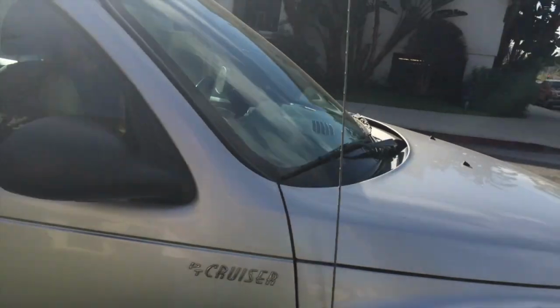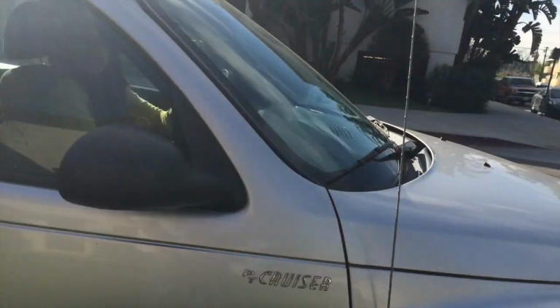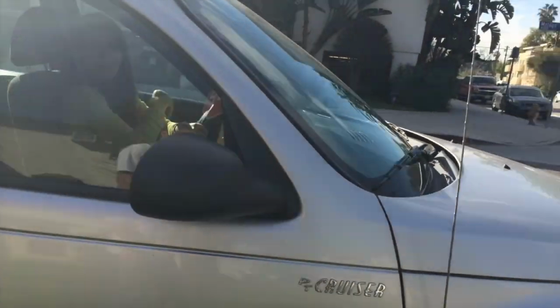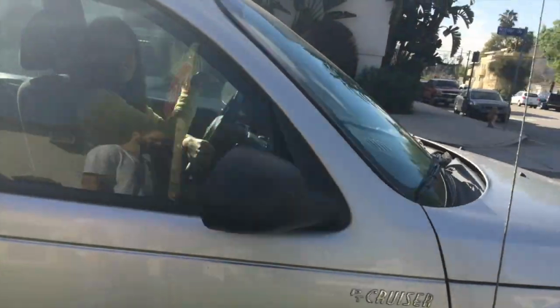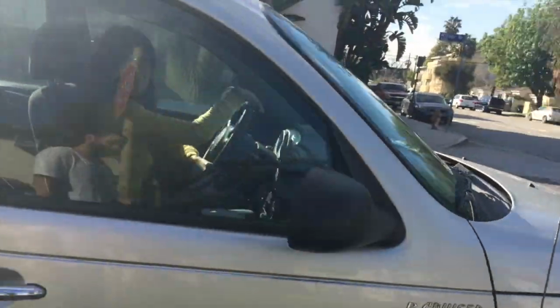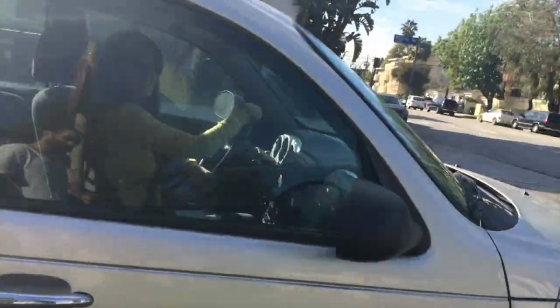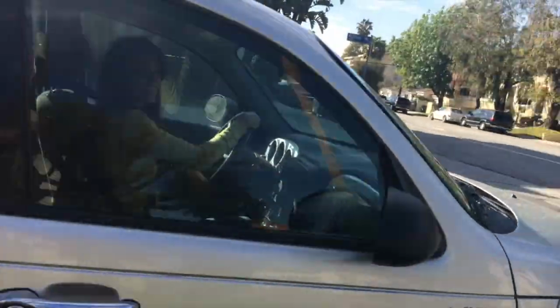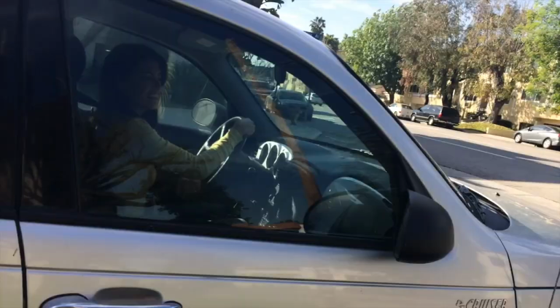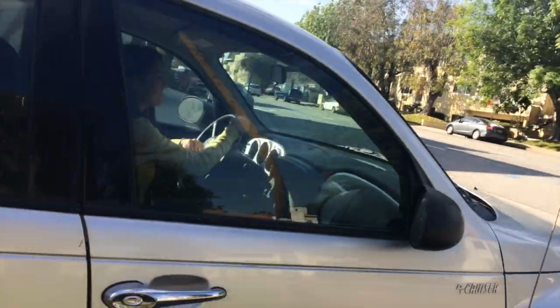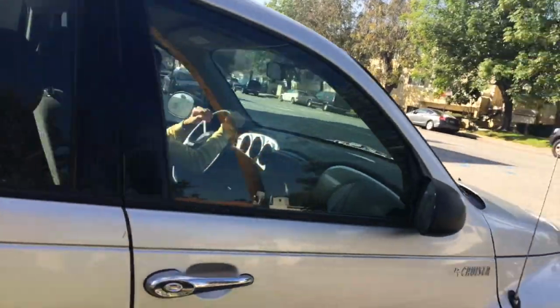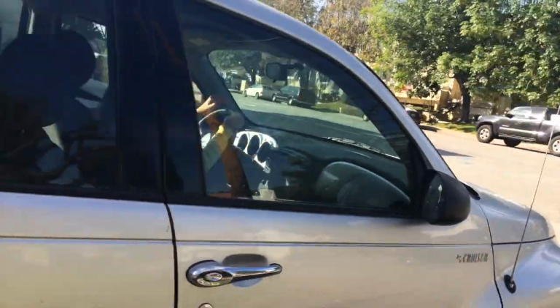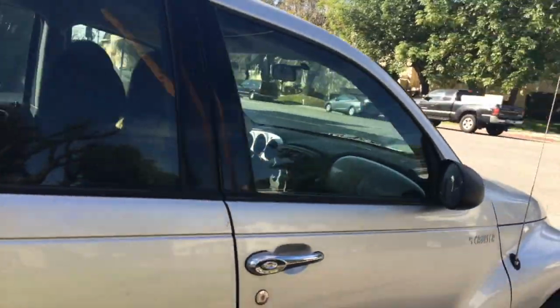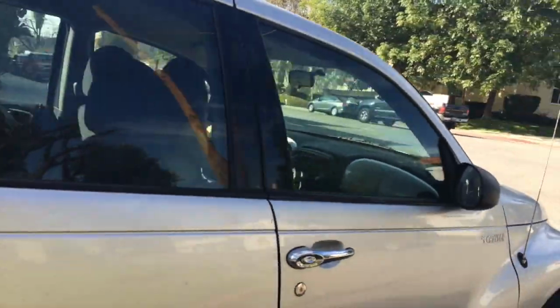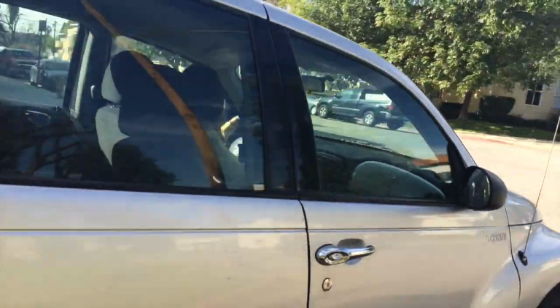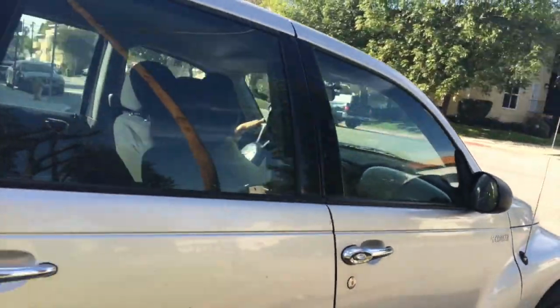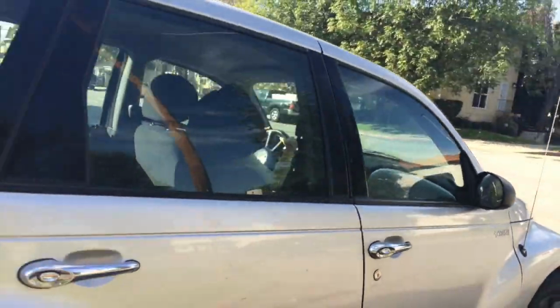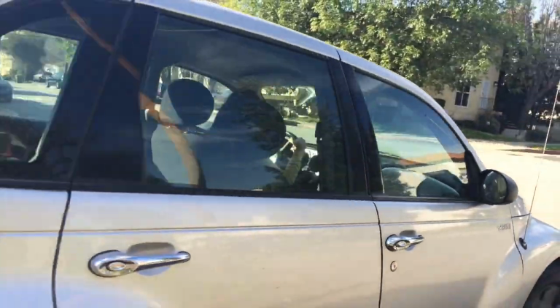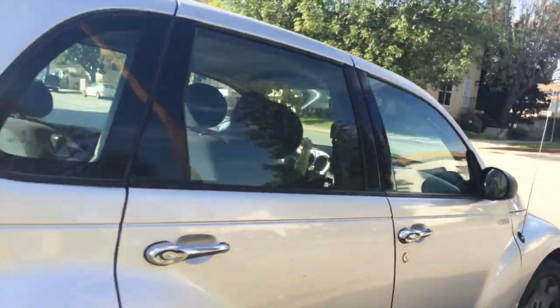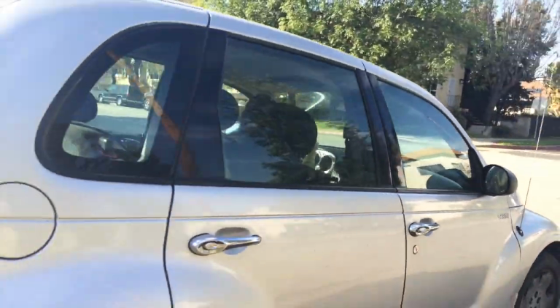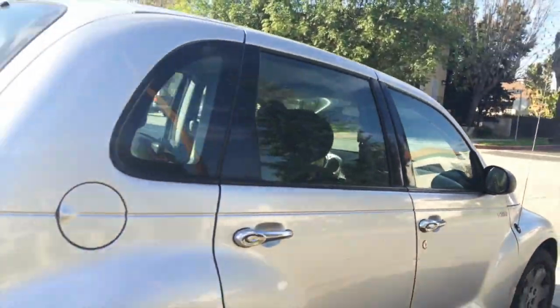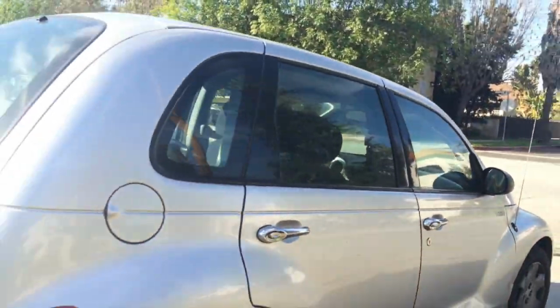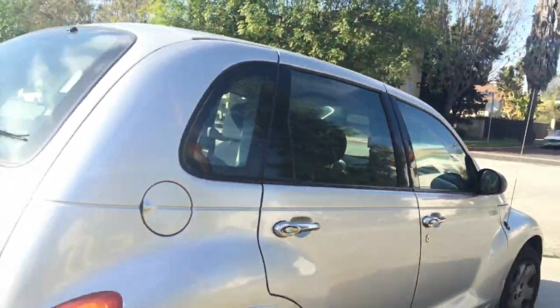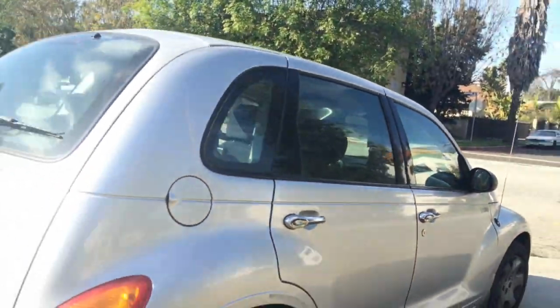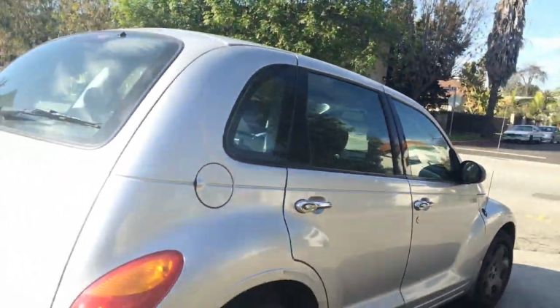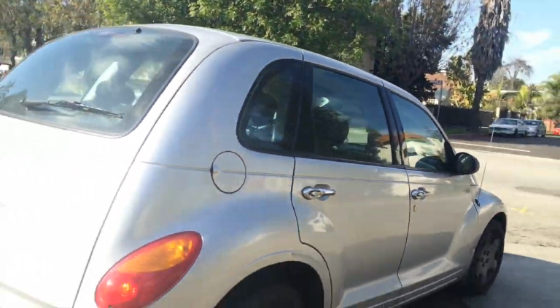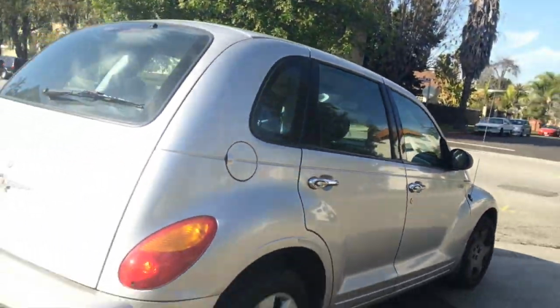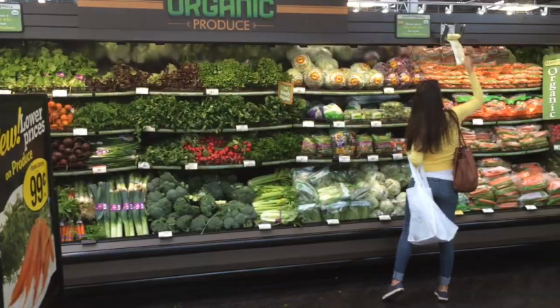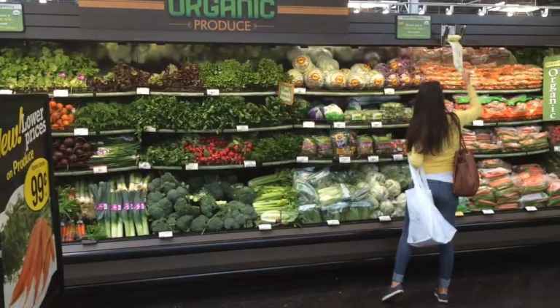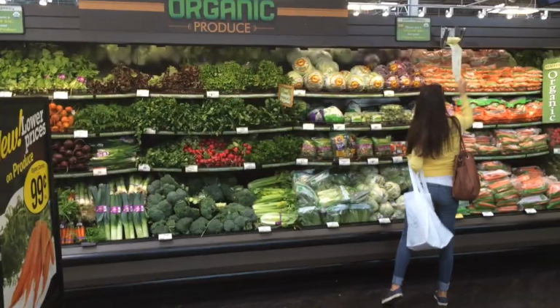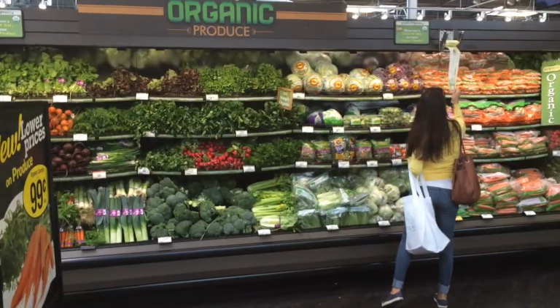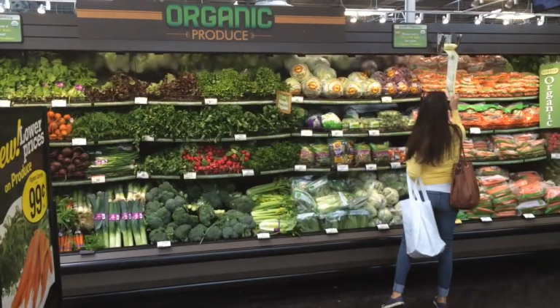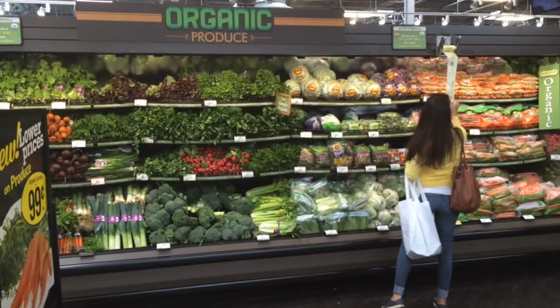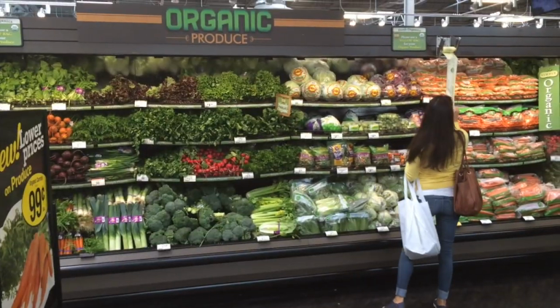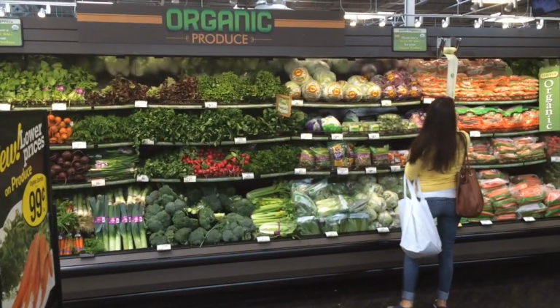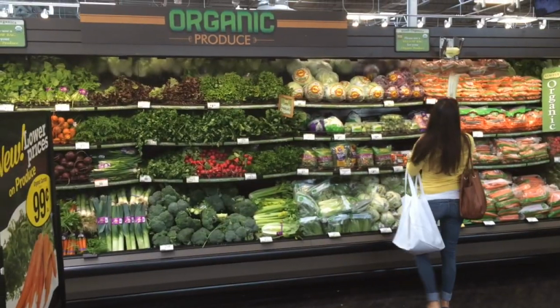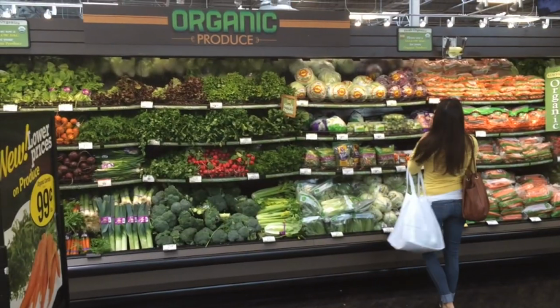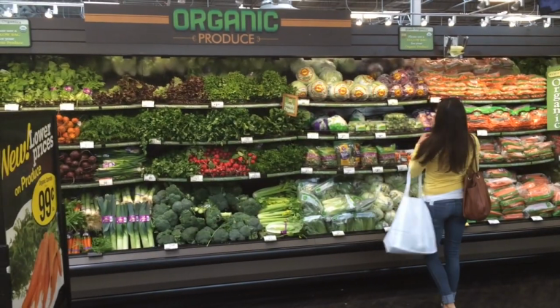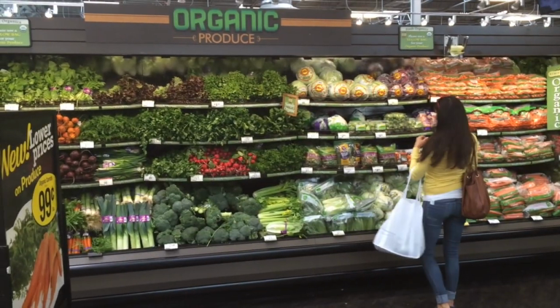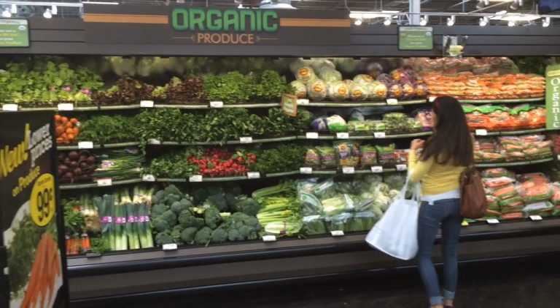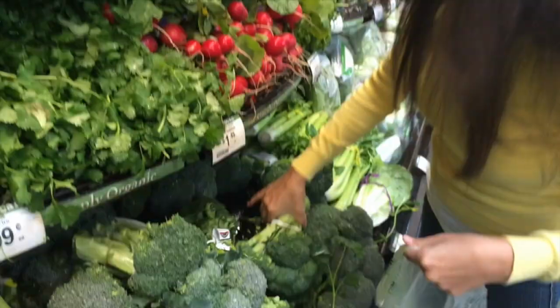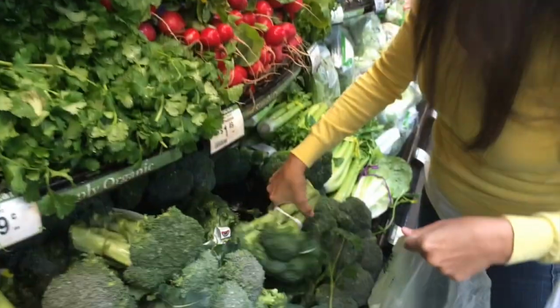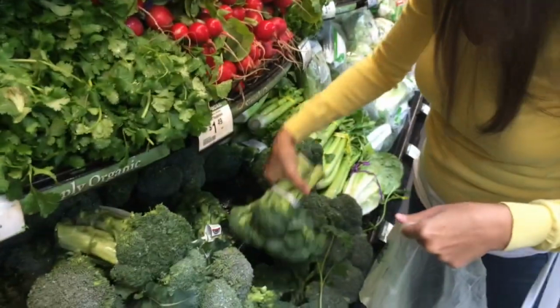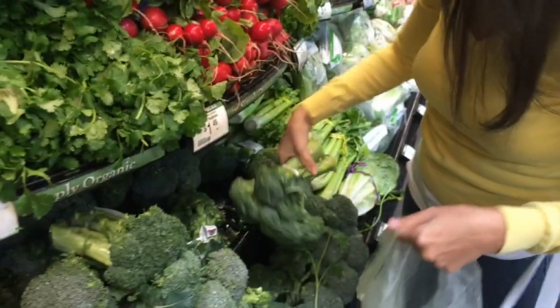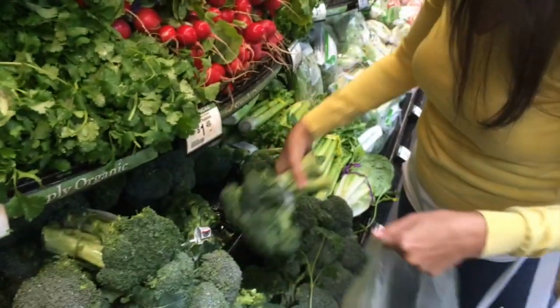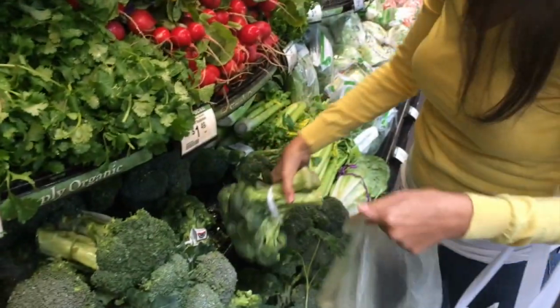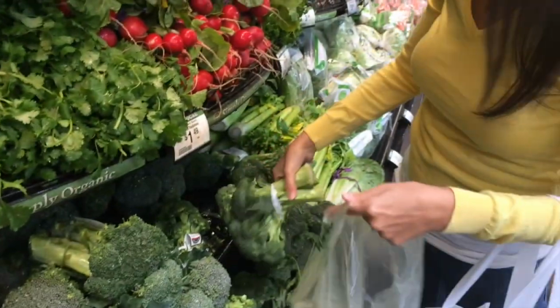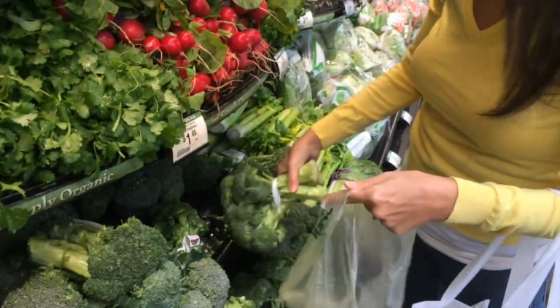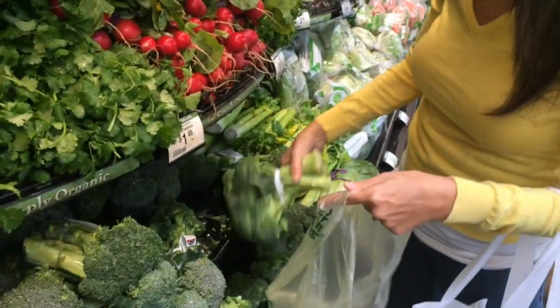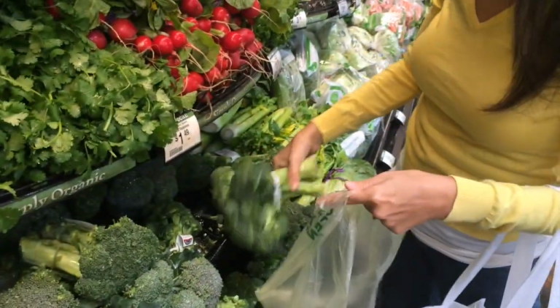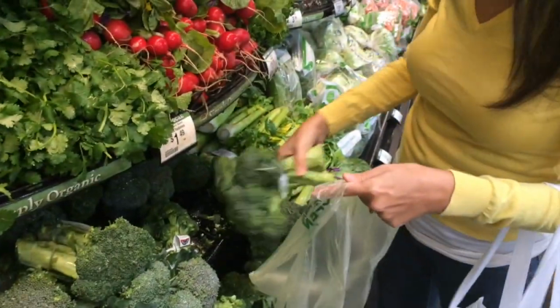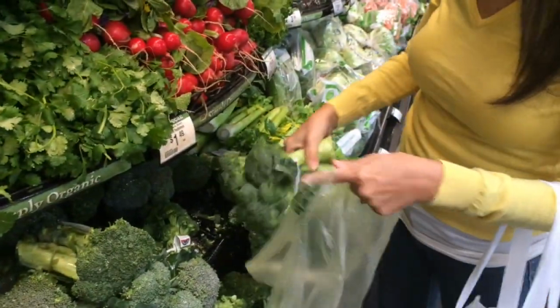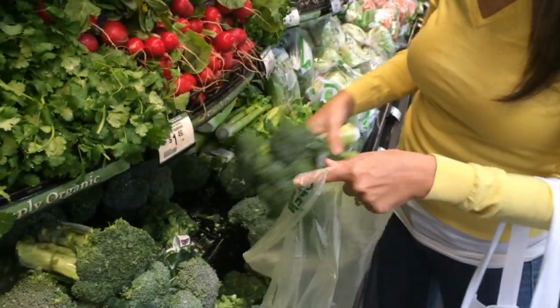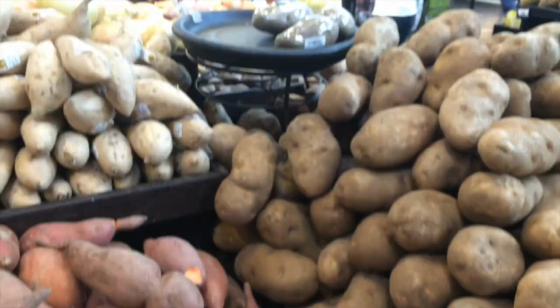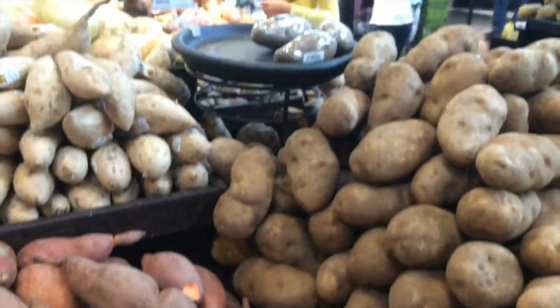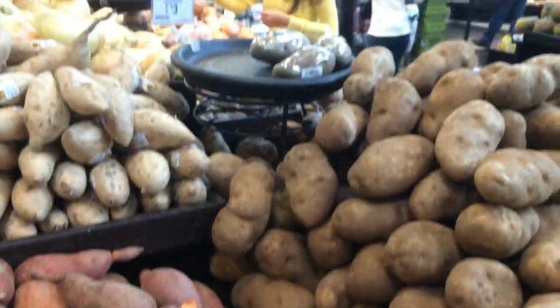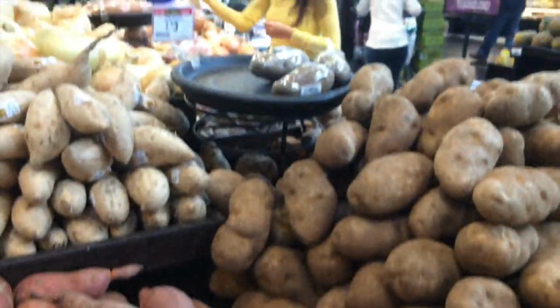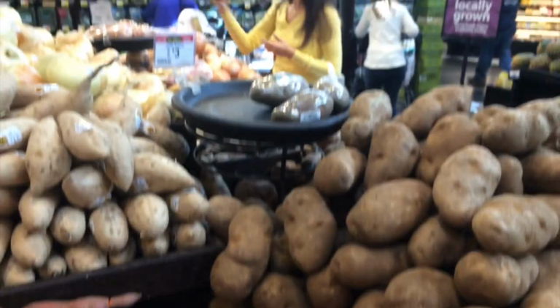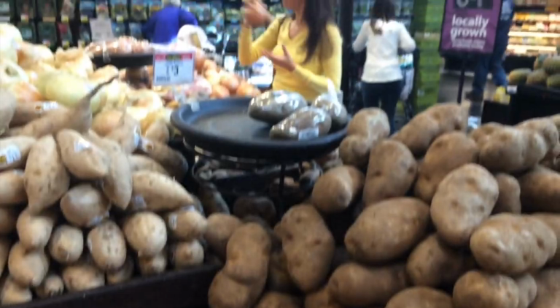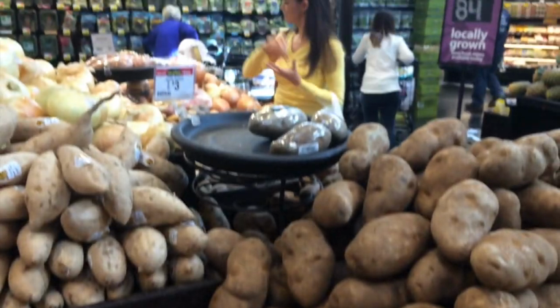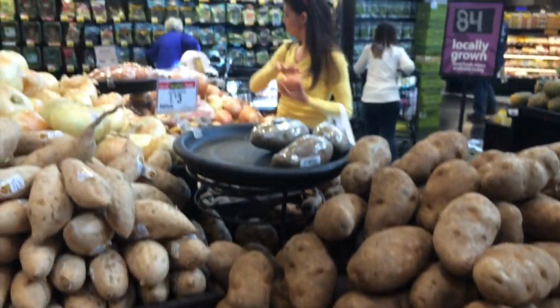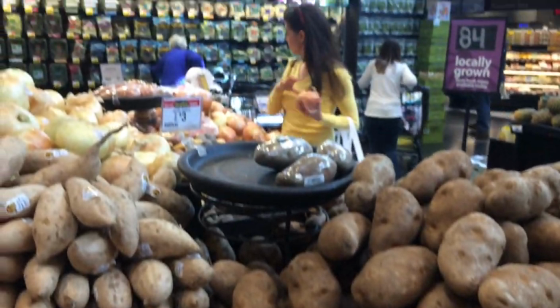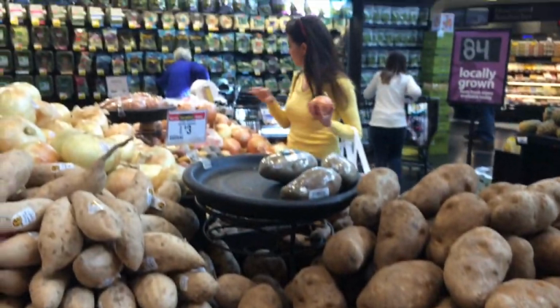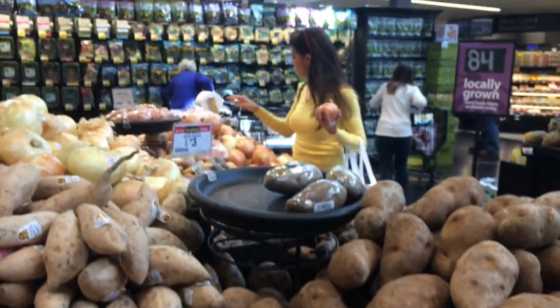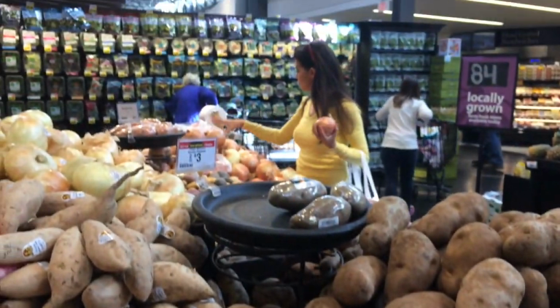So my mission today is to create a homemade version of this baby meal. Let's go to the grocery store and get some fresh organic ingredients.